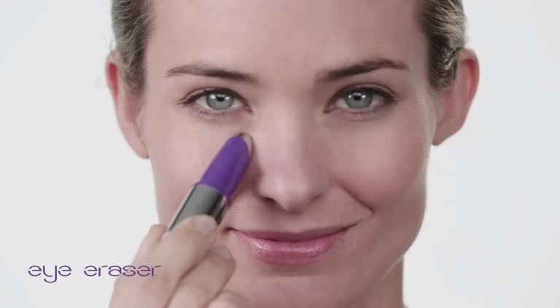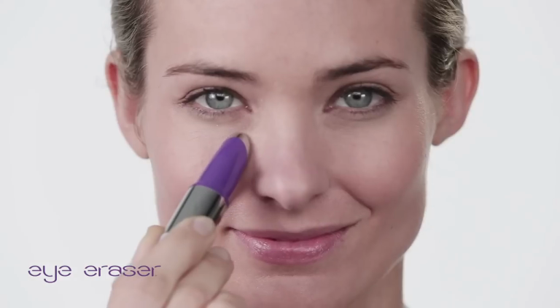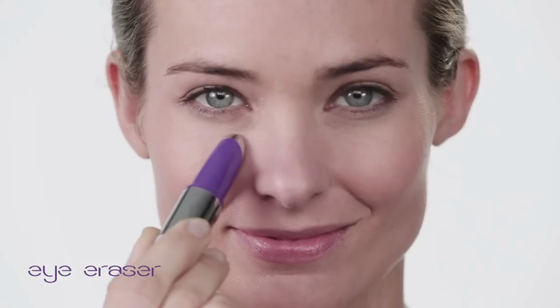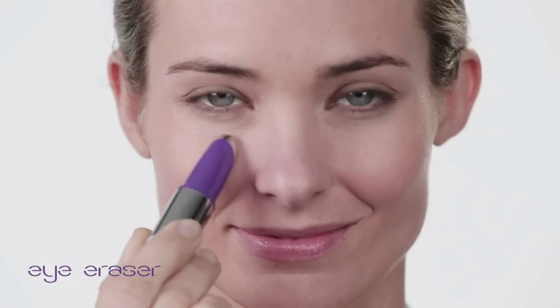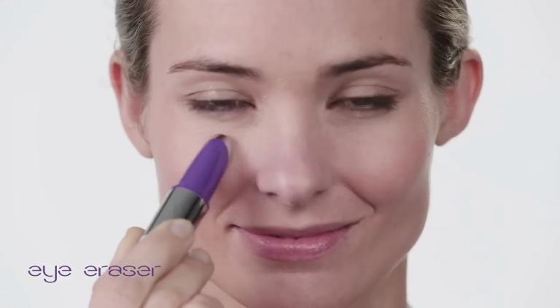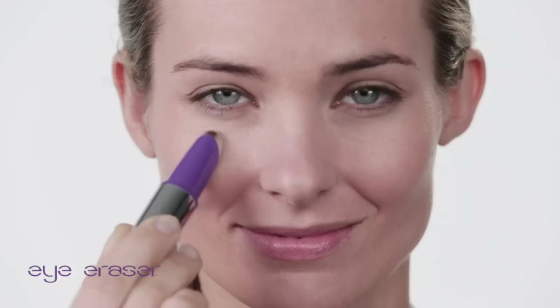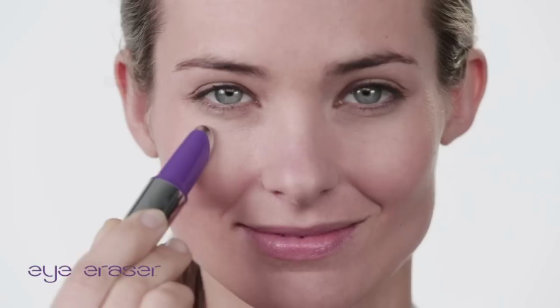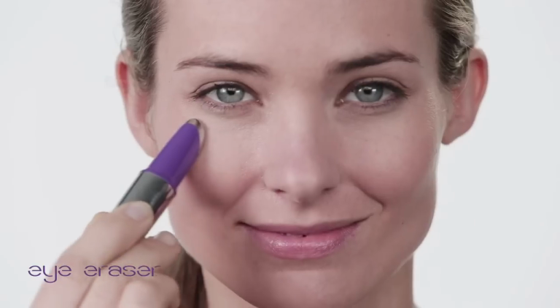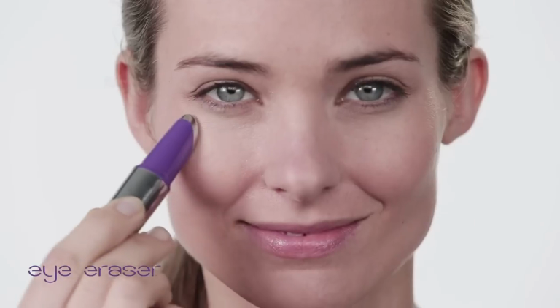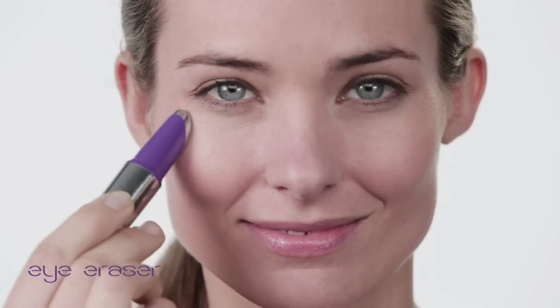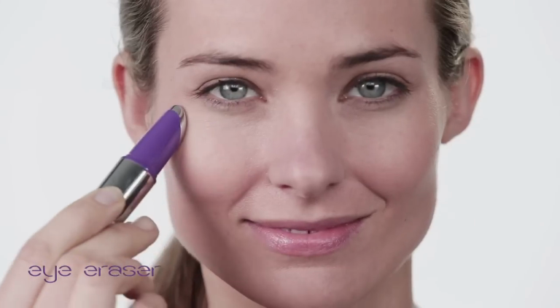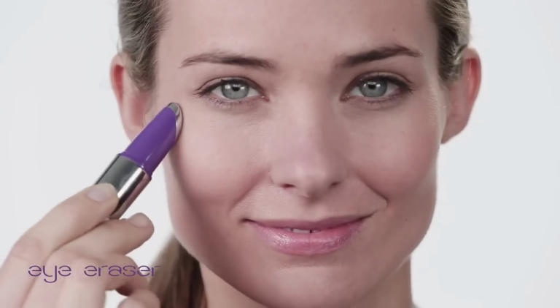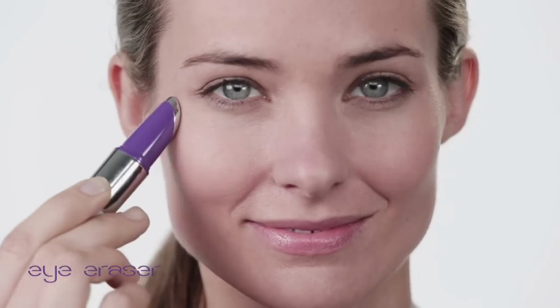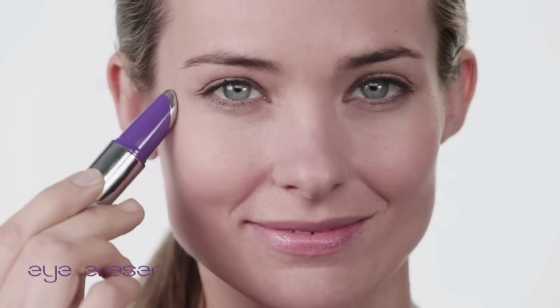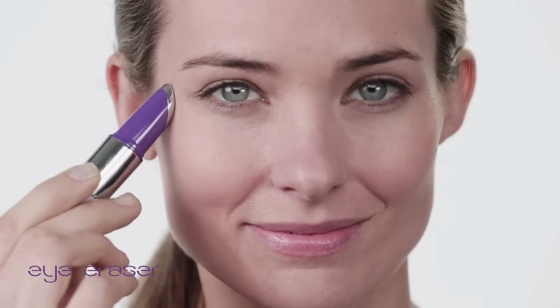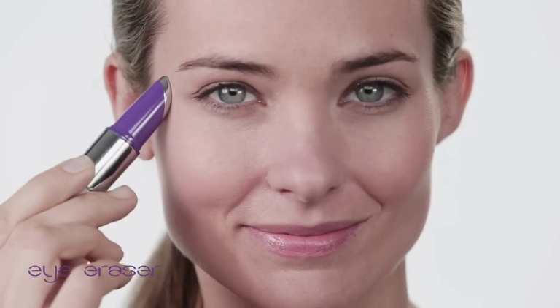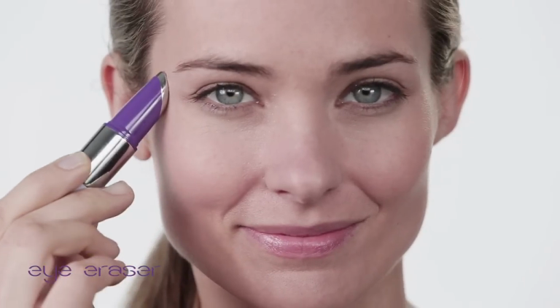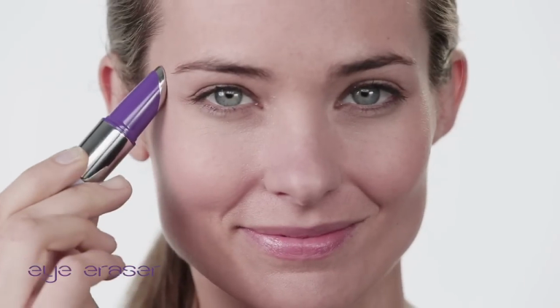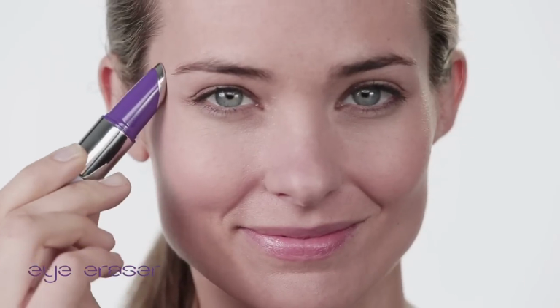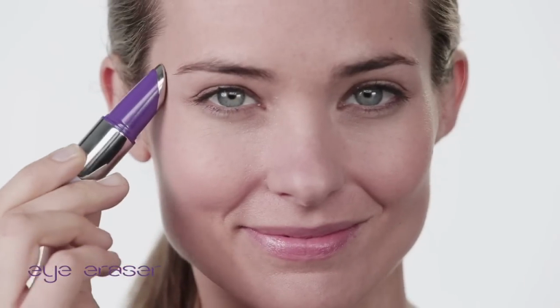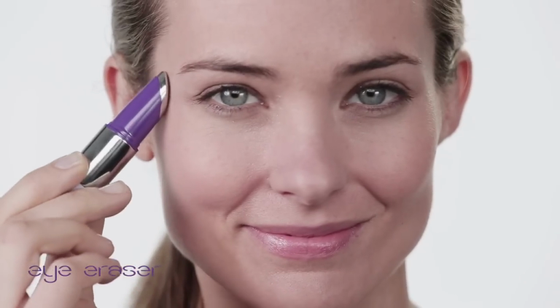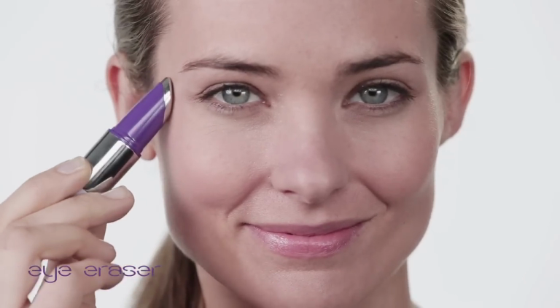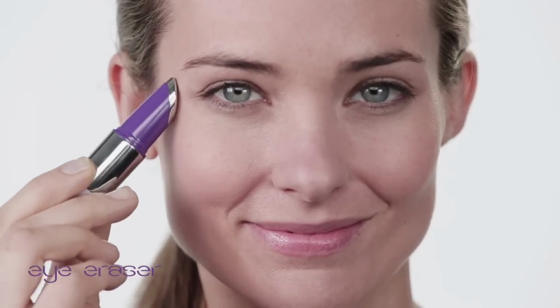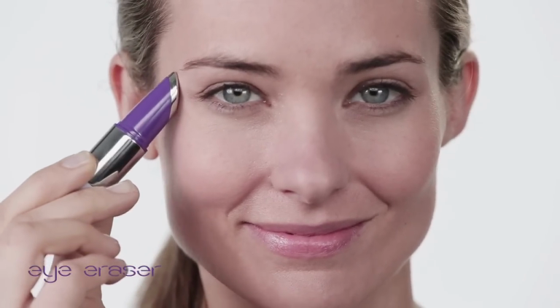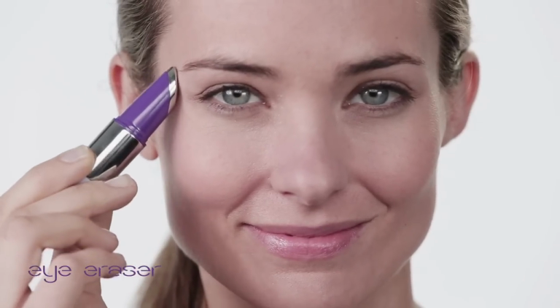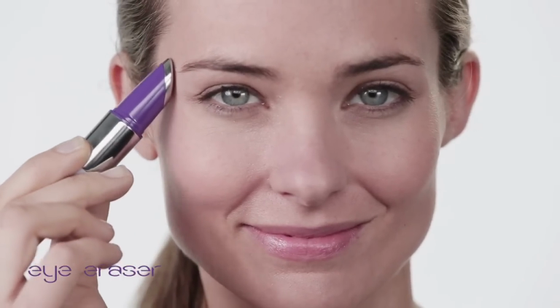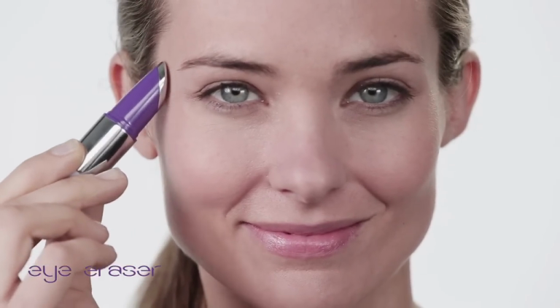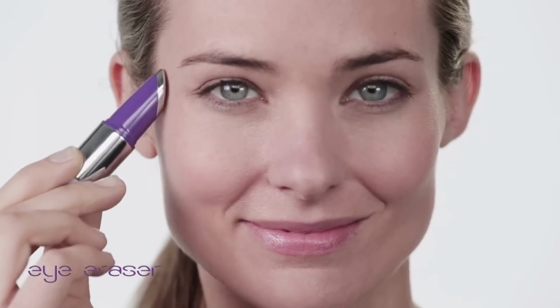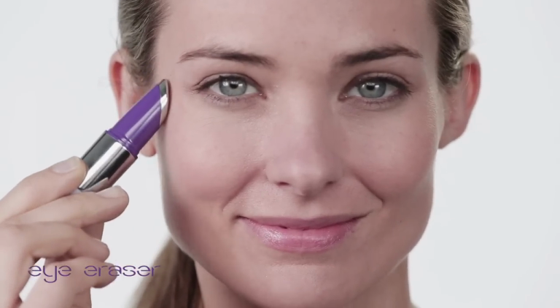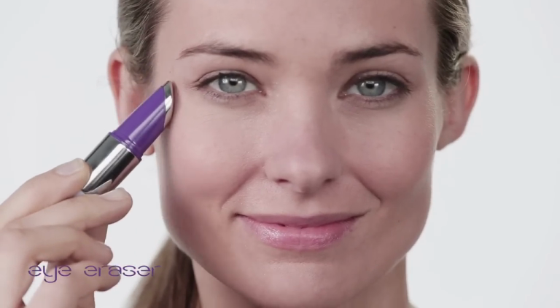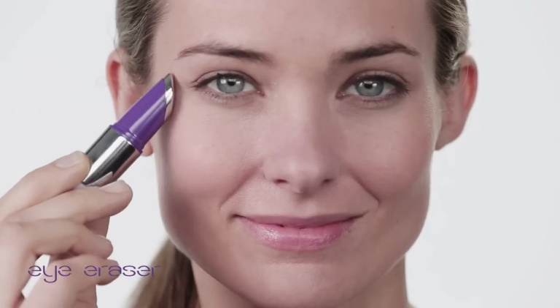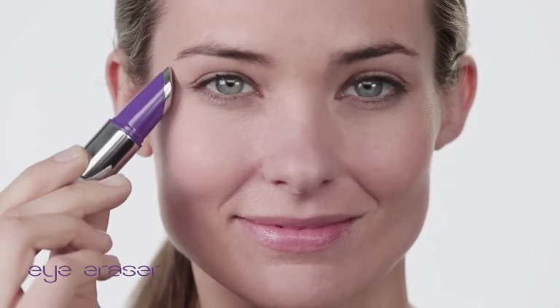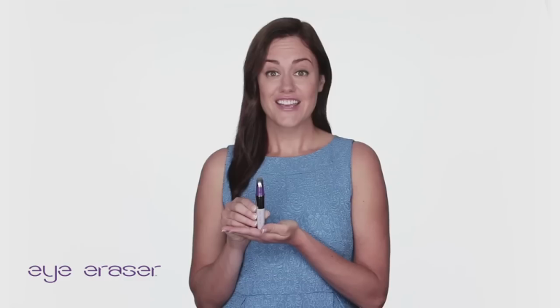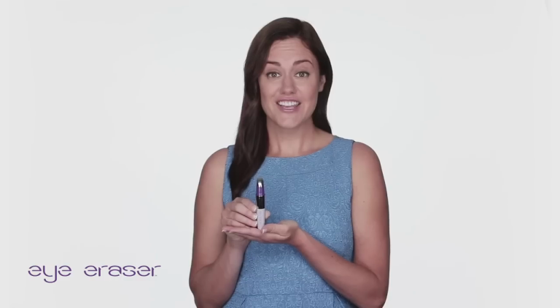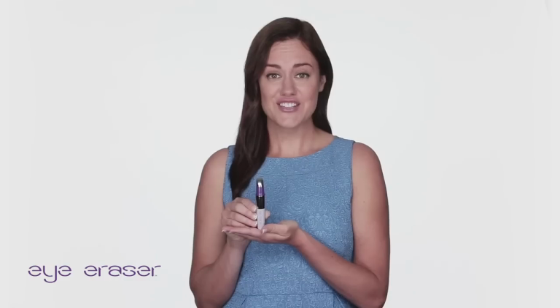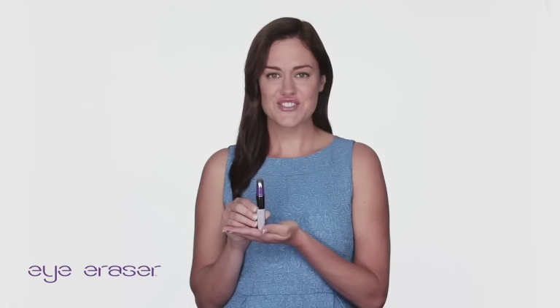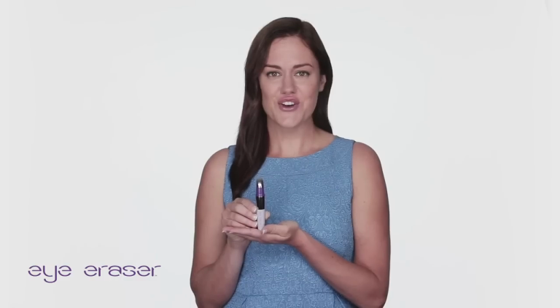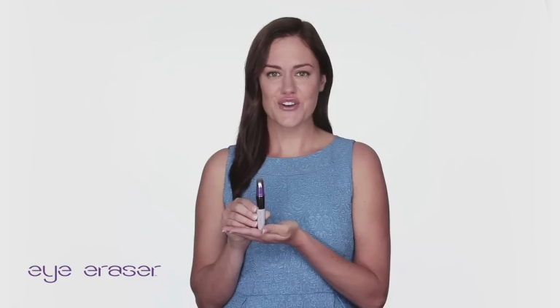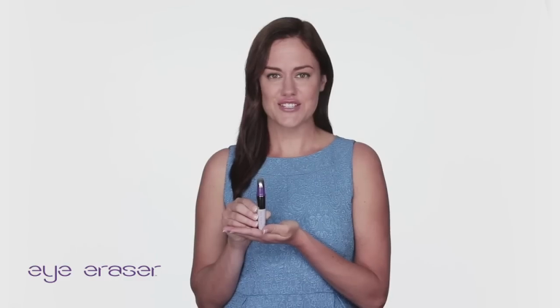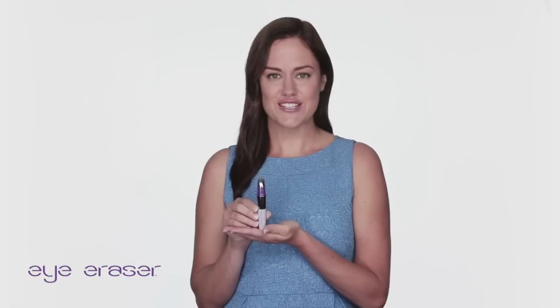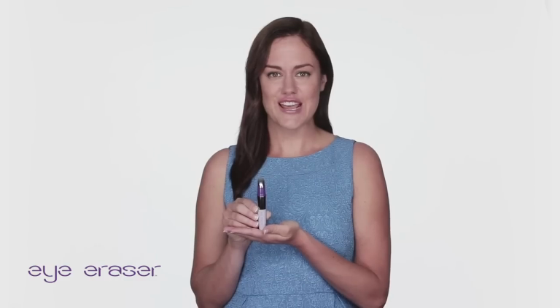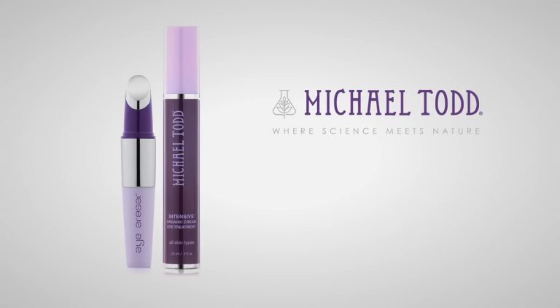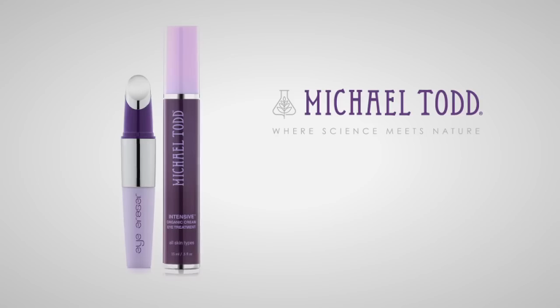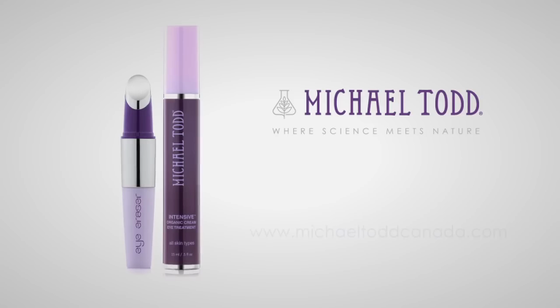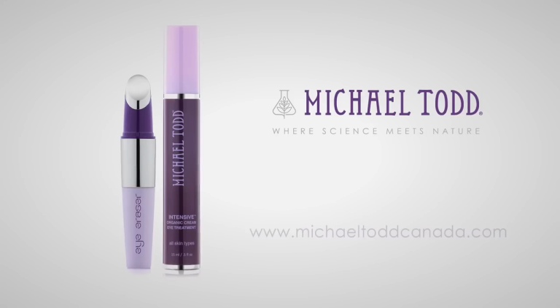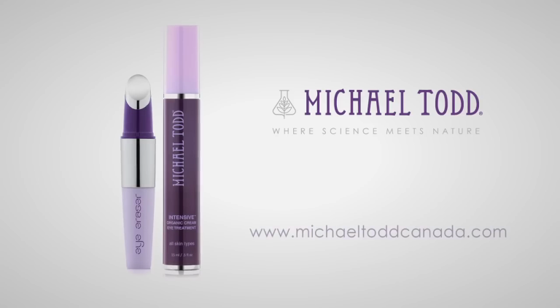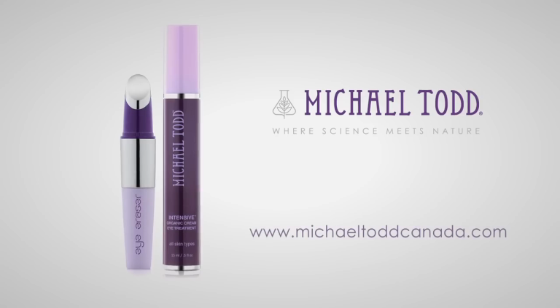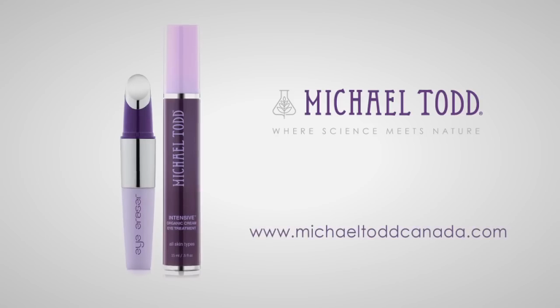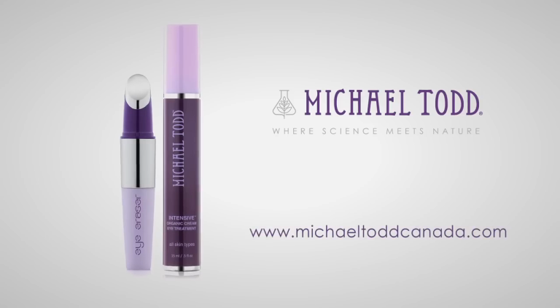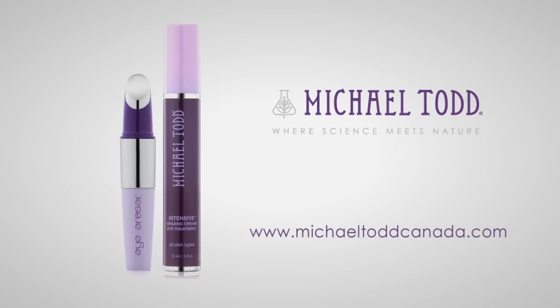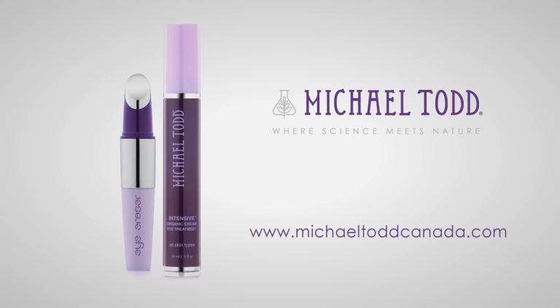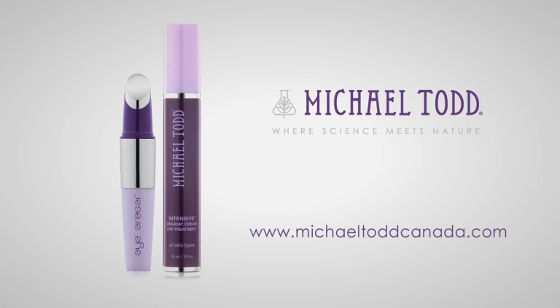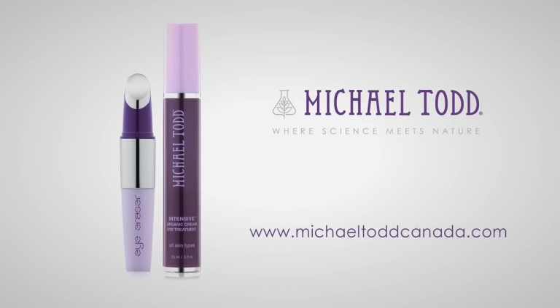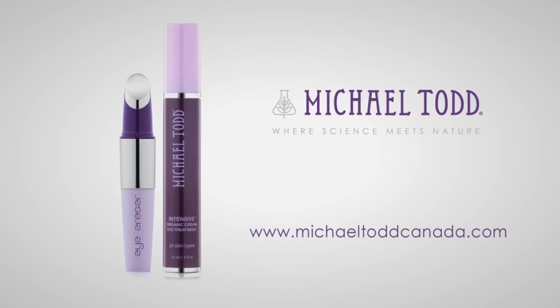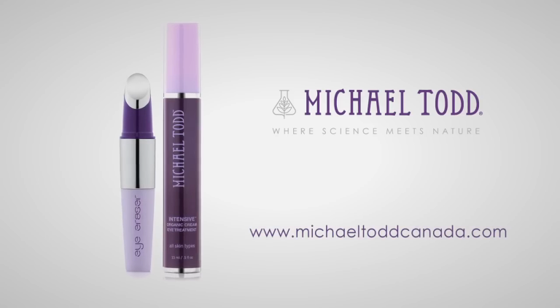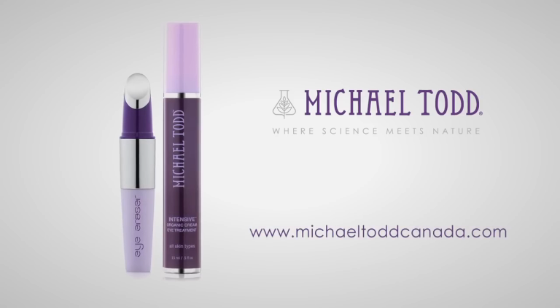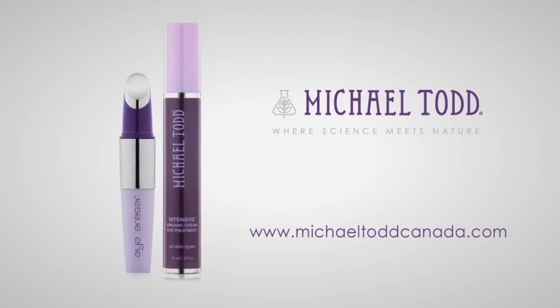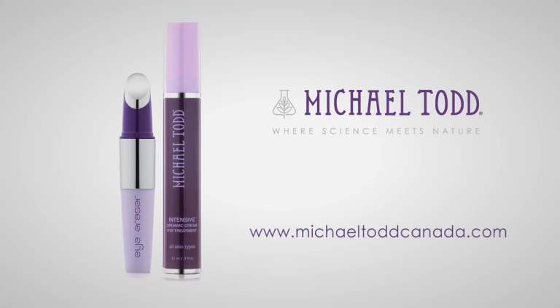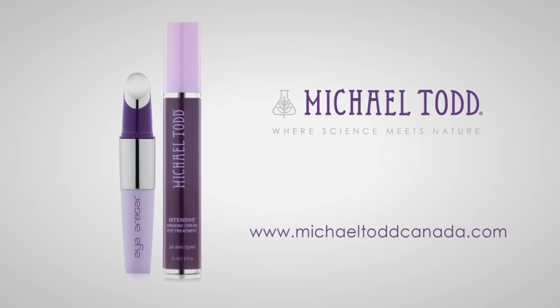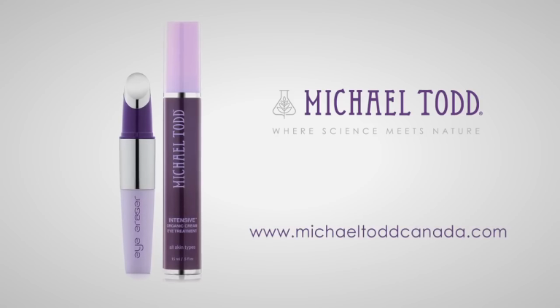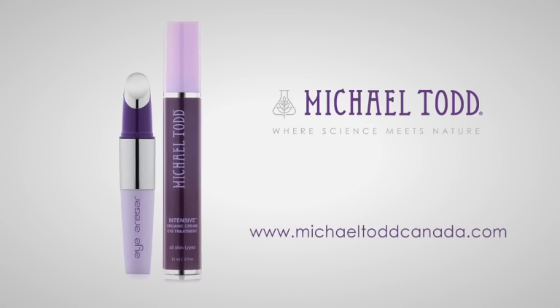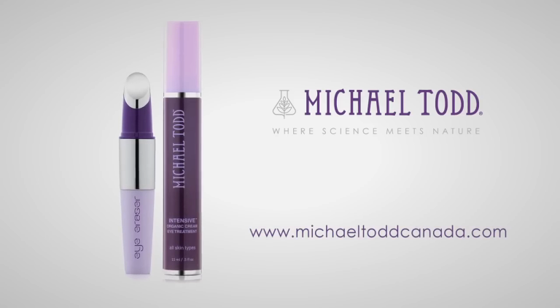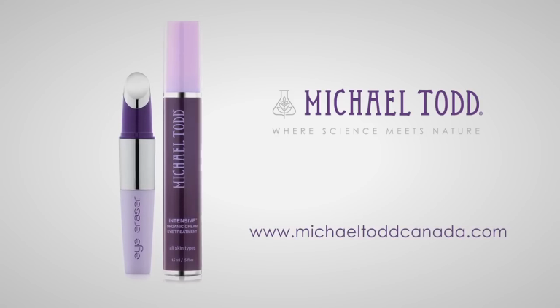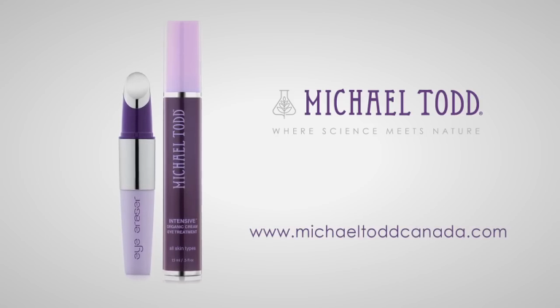For more youthful, well-rested, brighter looking eyes, get started today with Michael Todd's Eye Eraser Infusion Device.